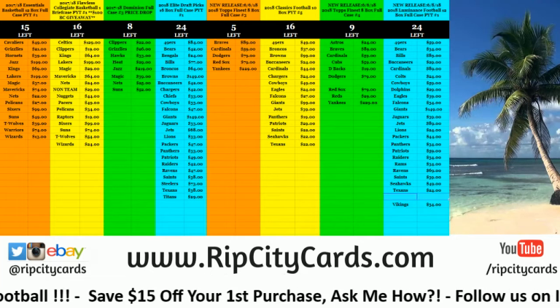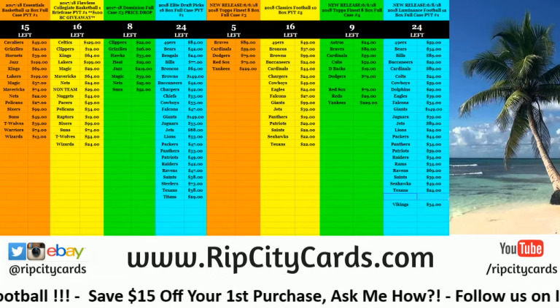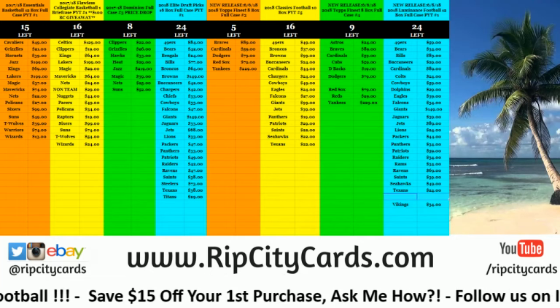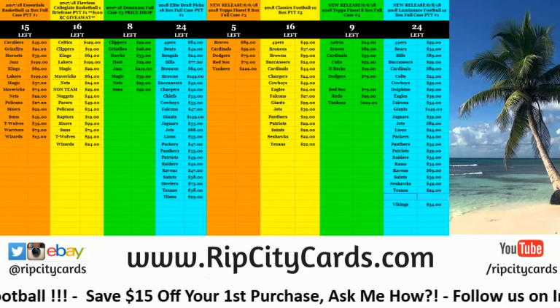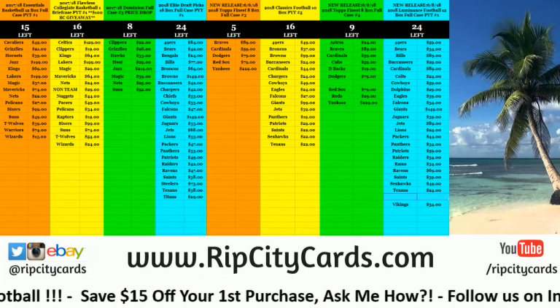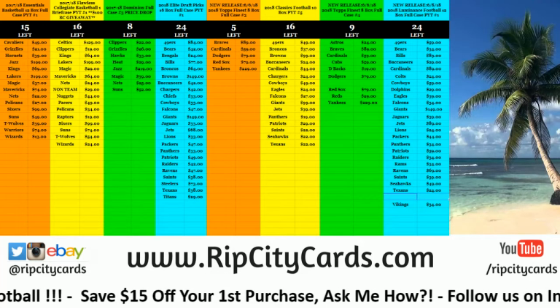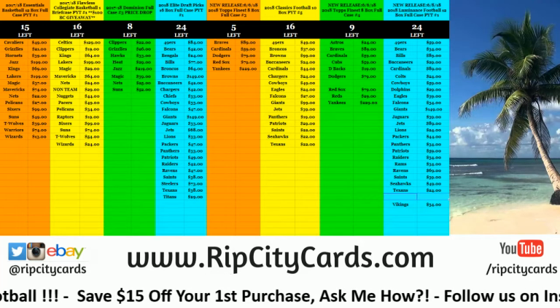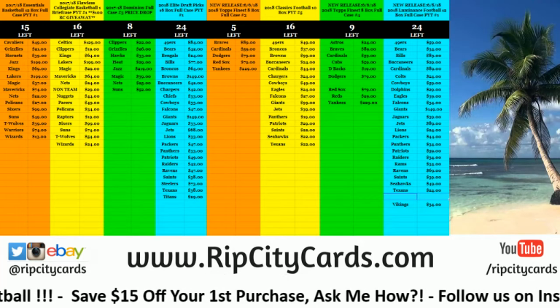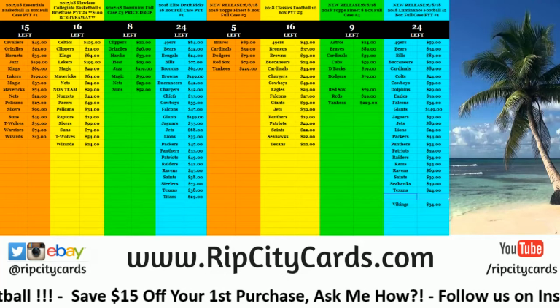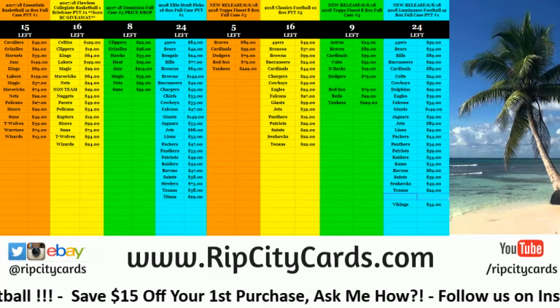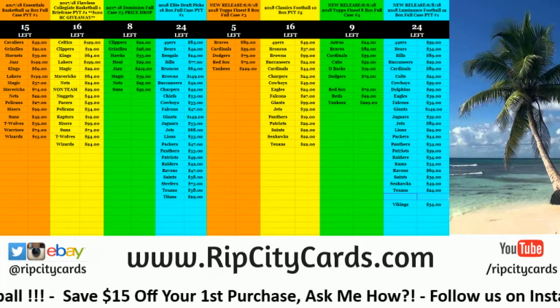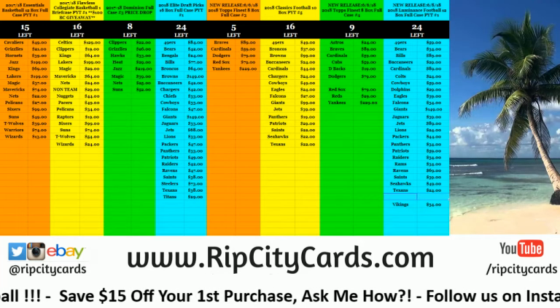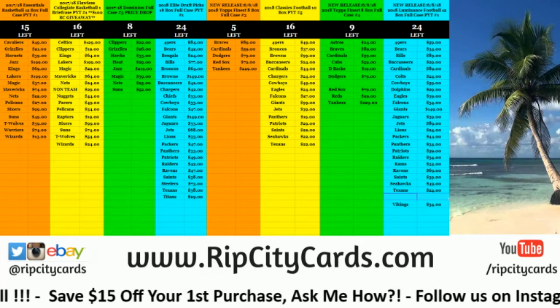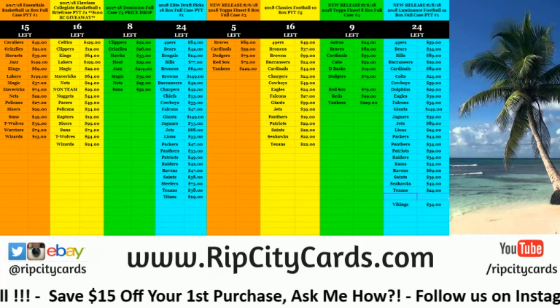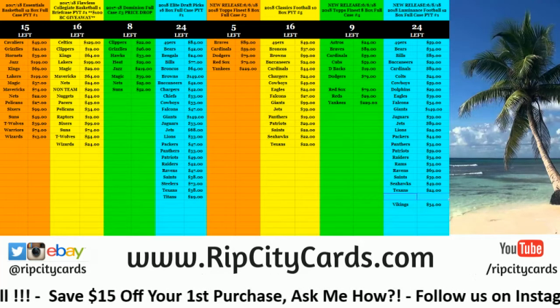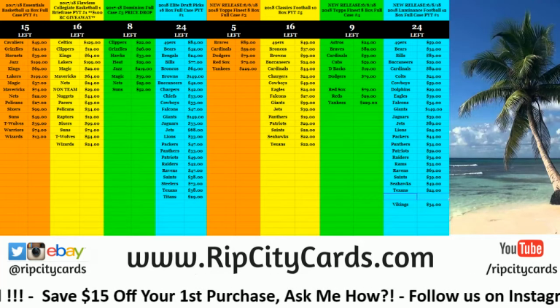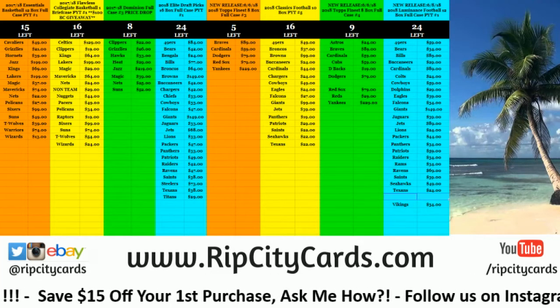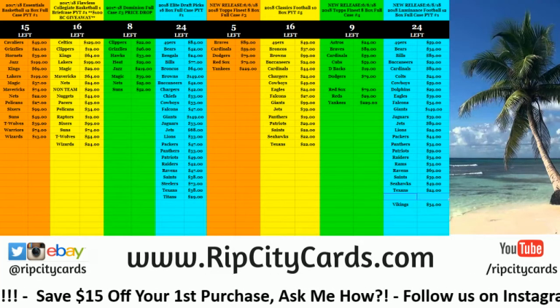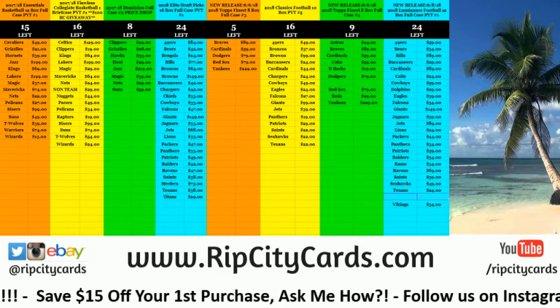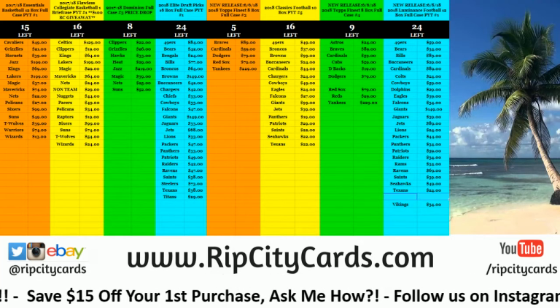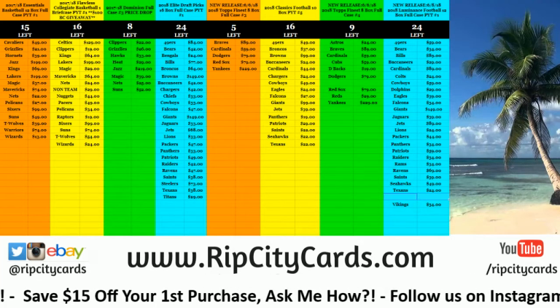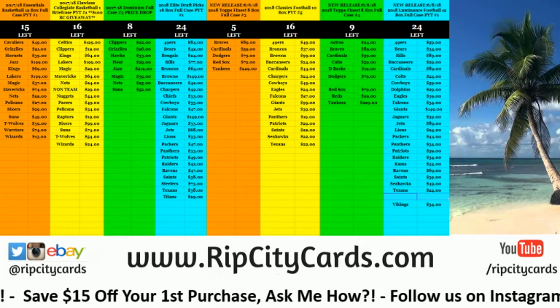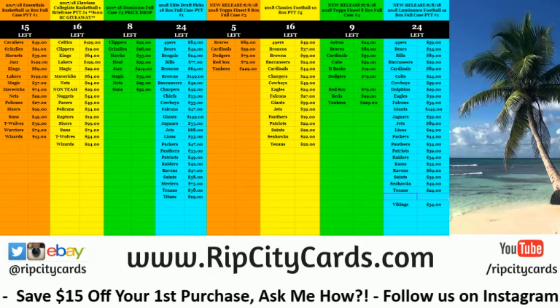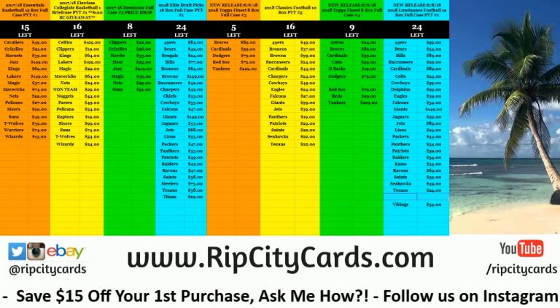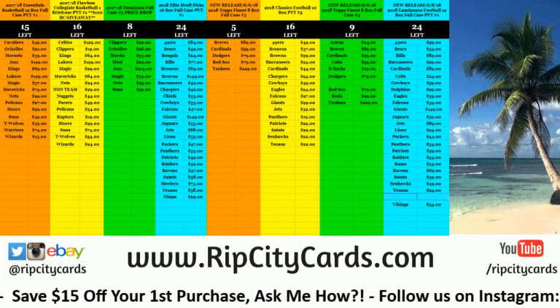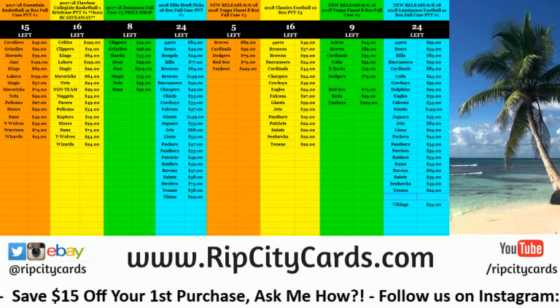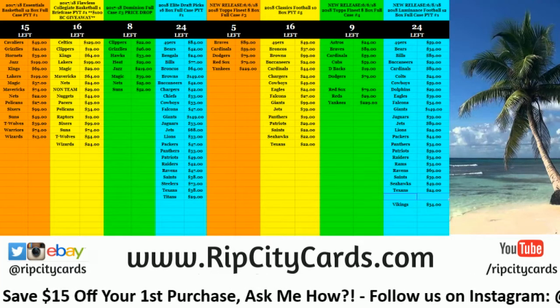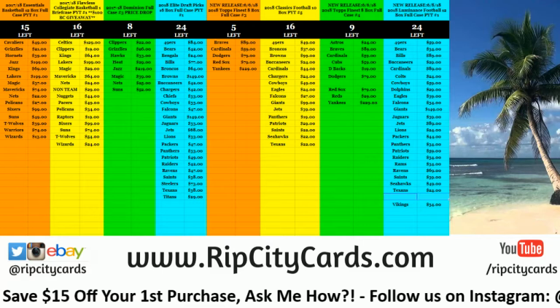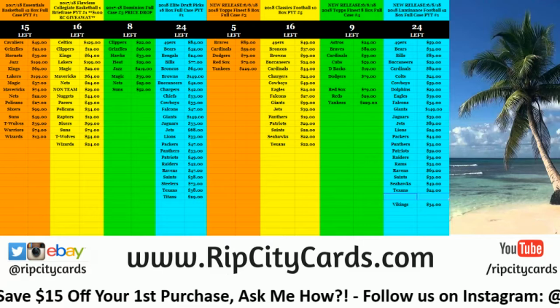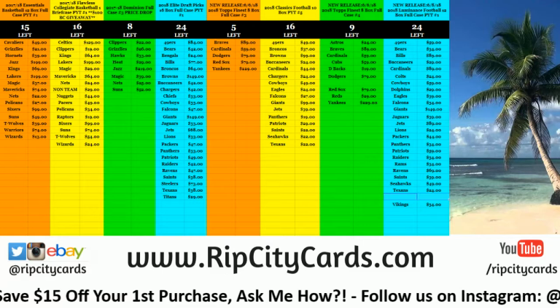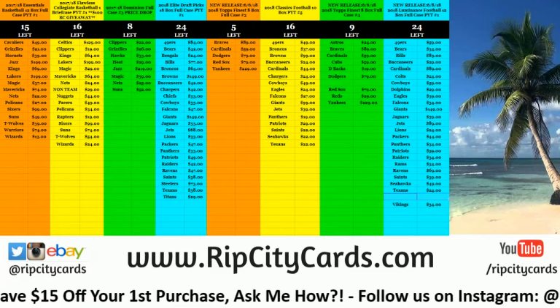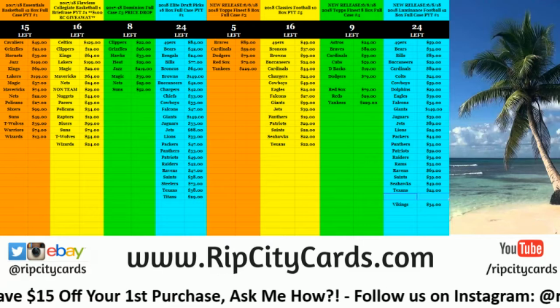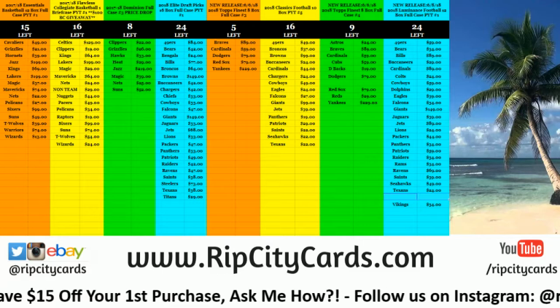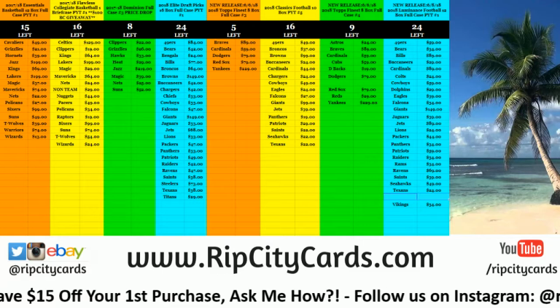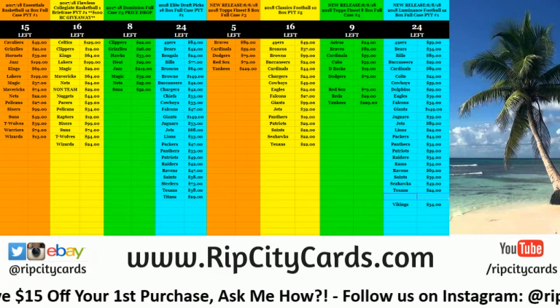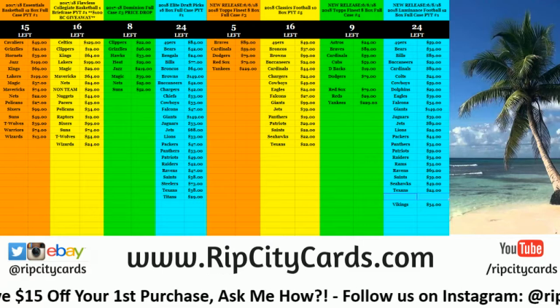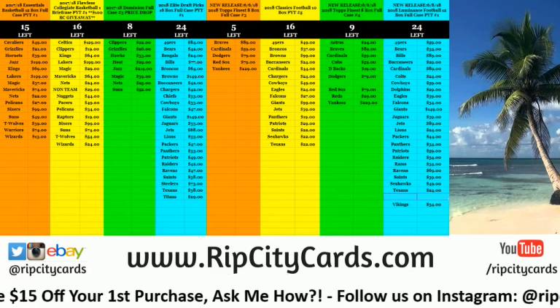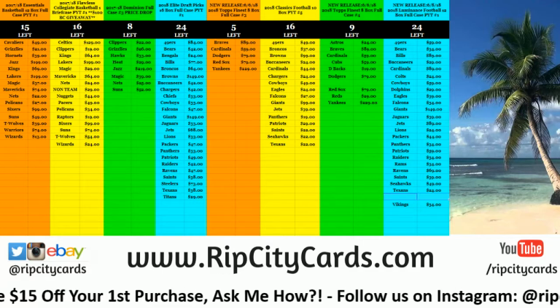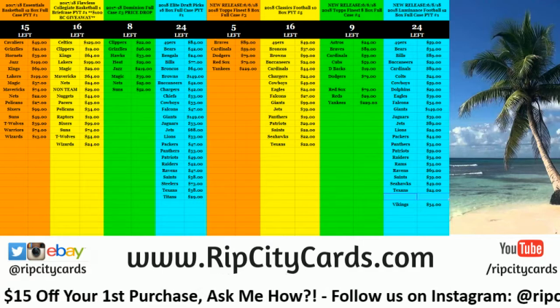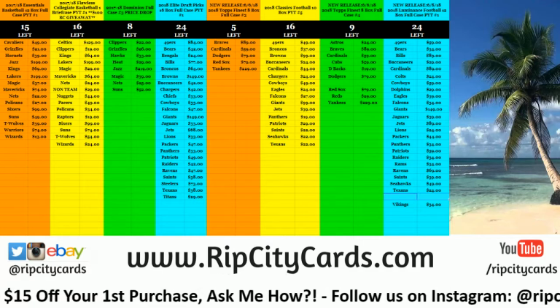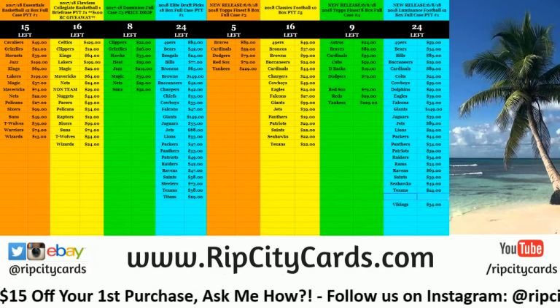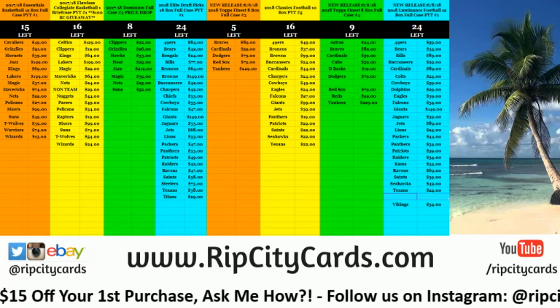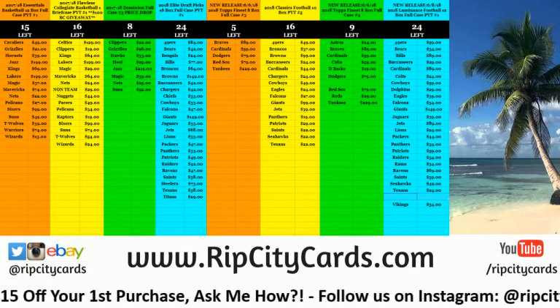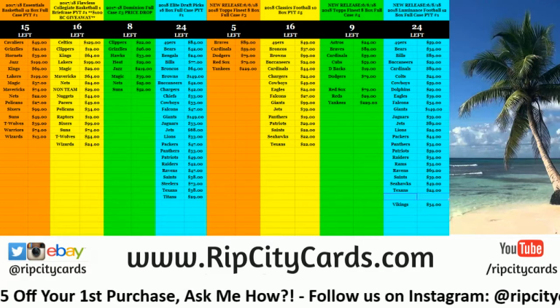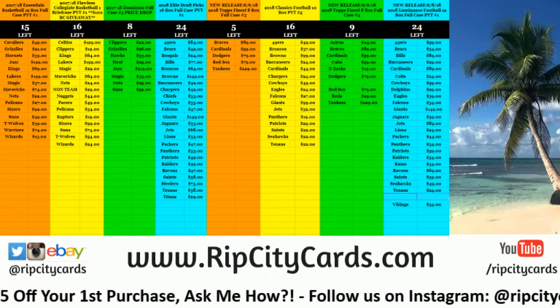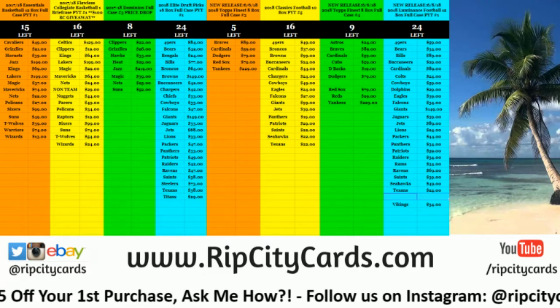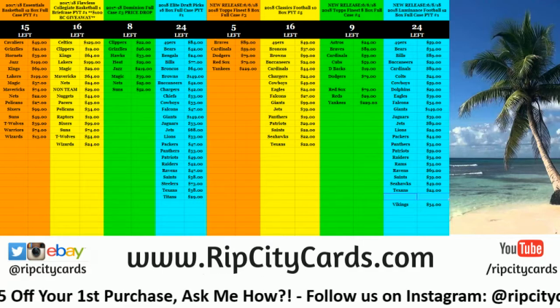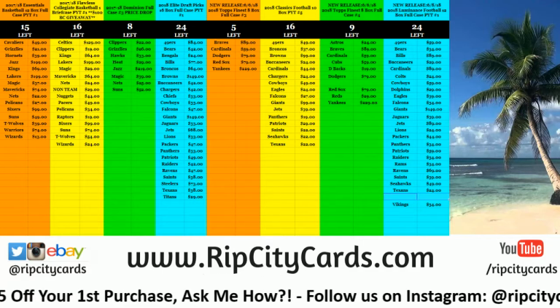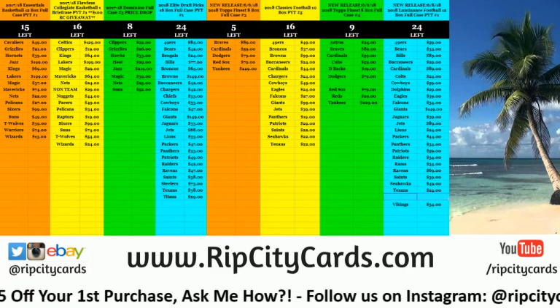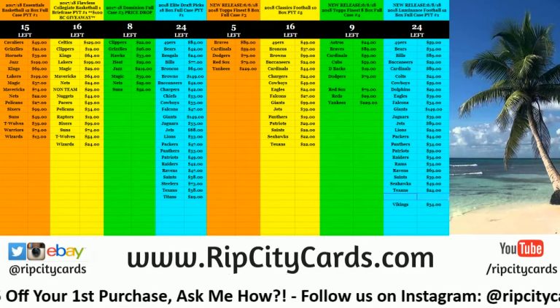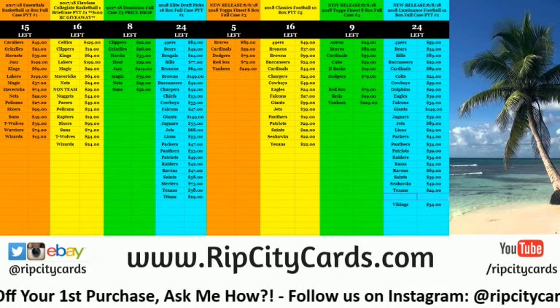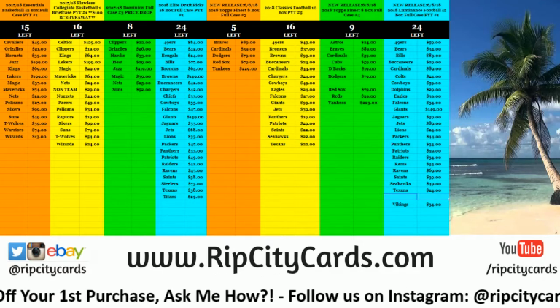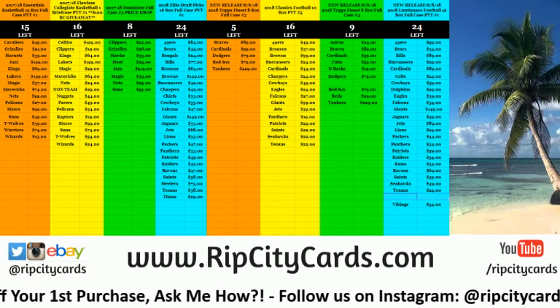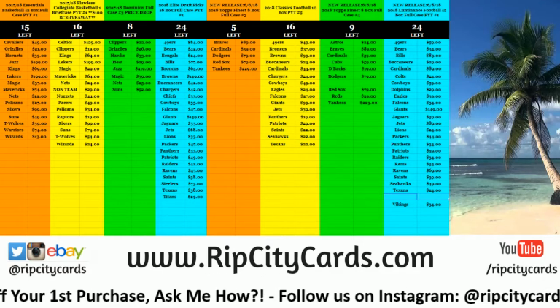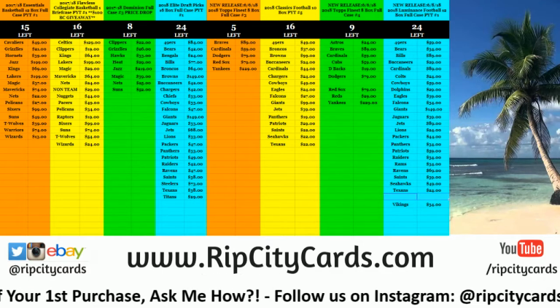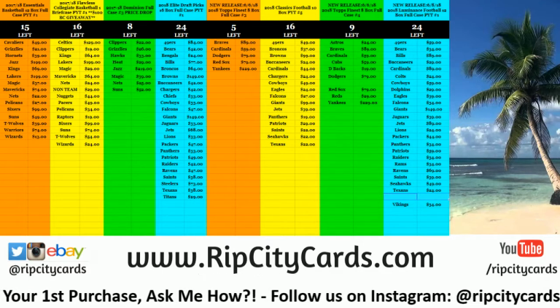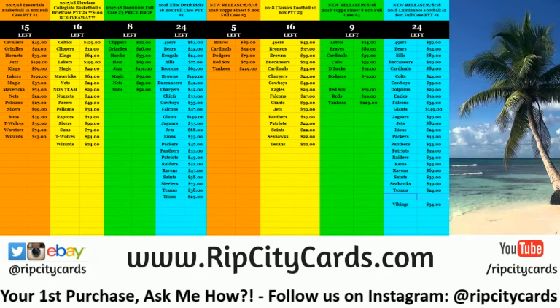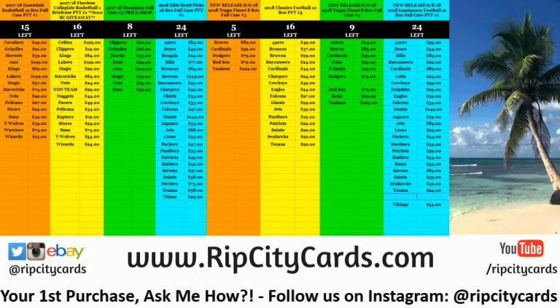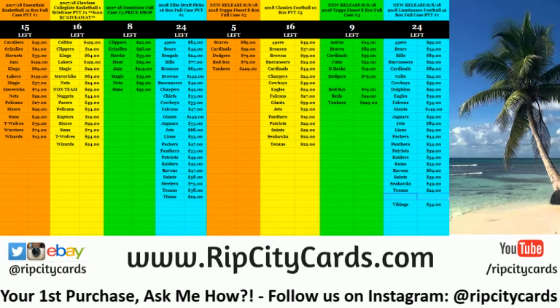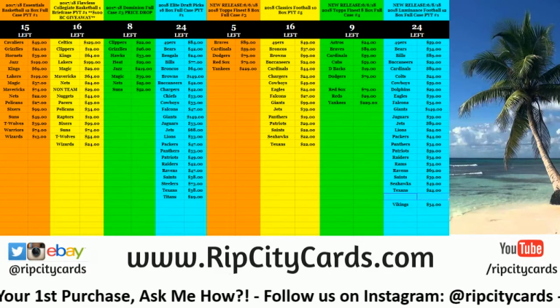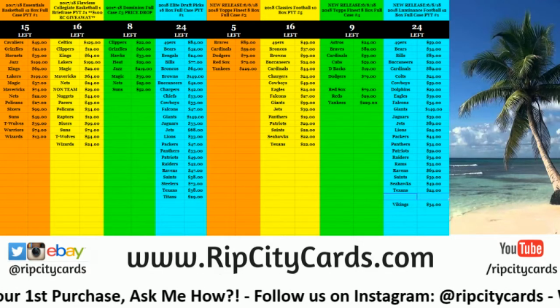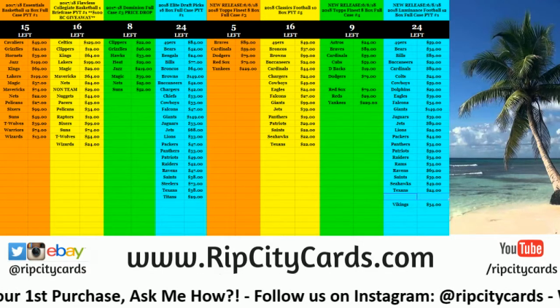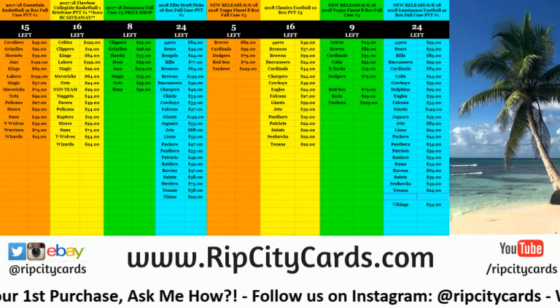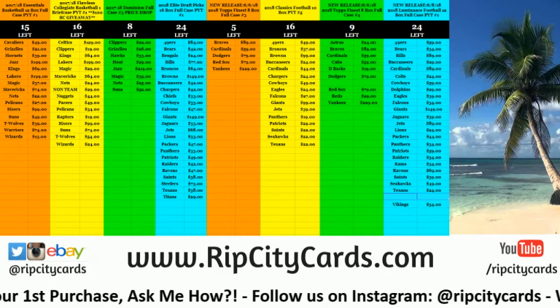Hey everybody! Welcome. We're going to do National Treasures 2016 two-box half case number five right now.